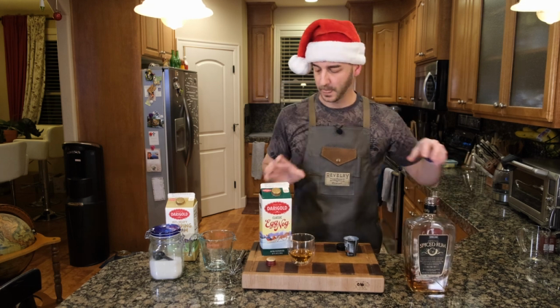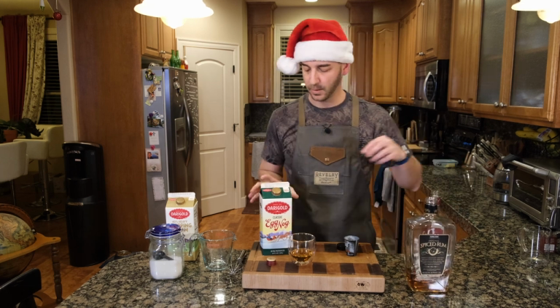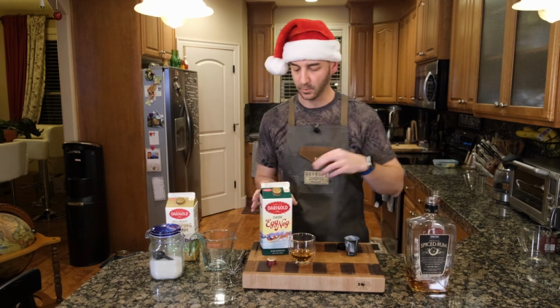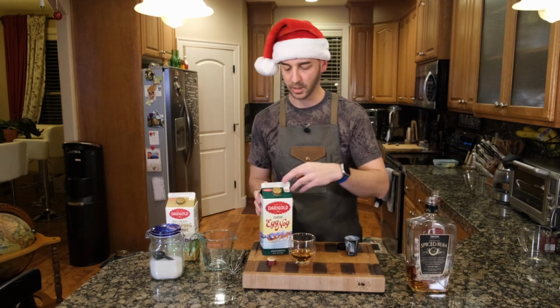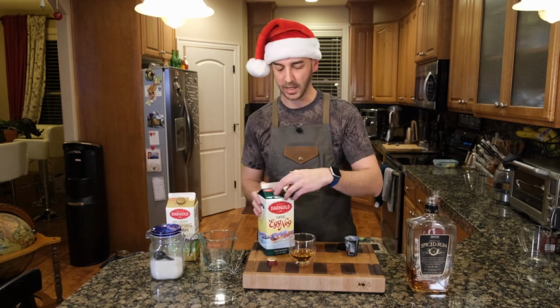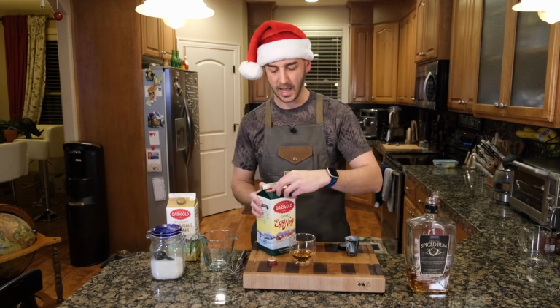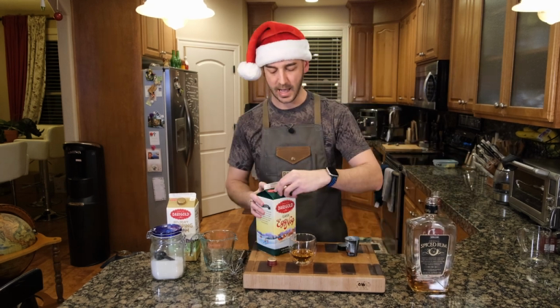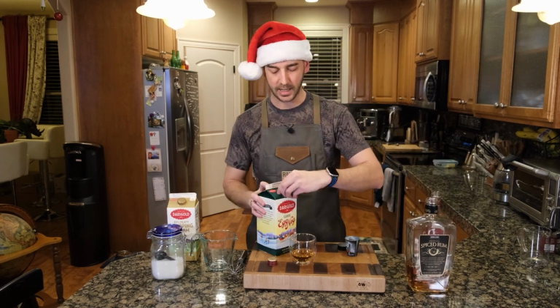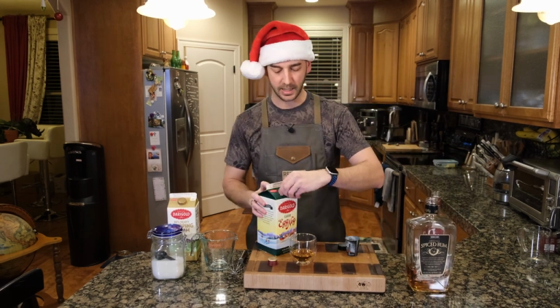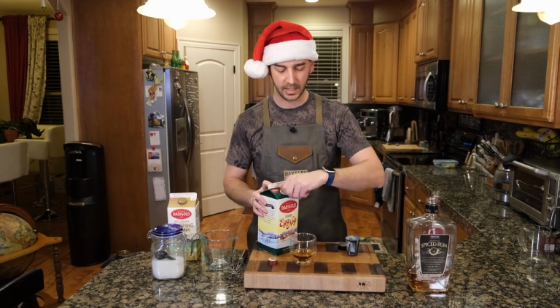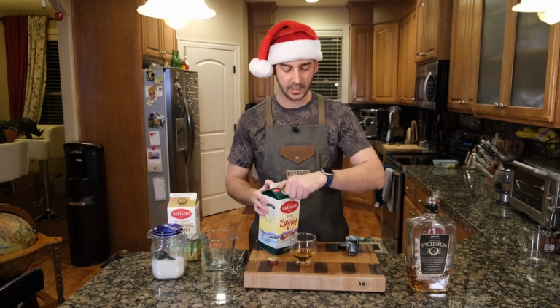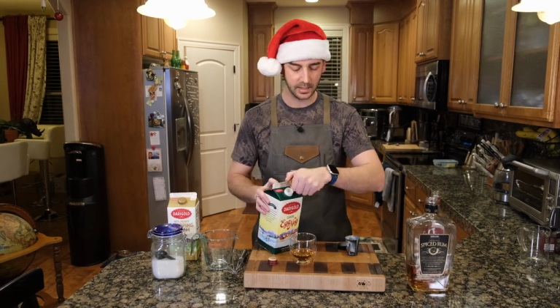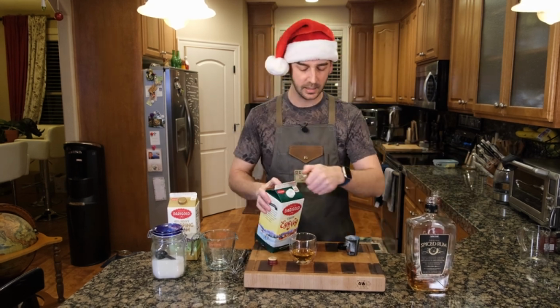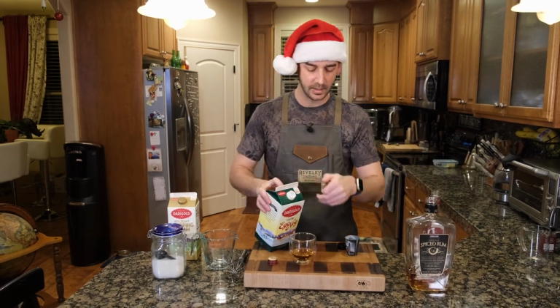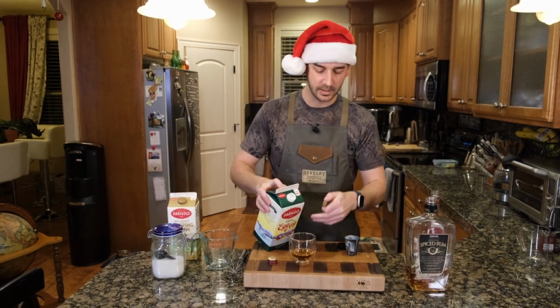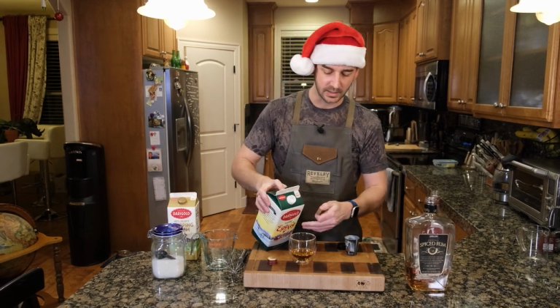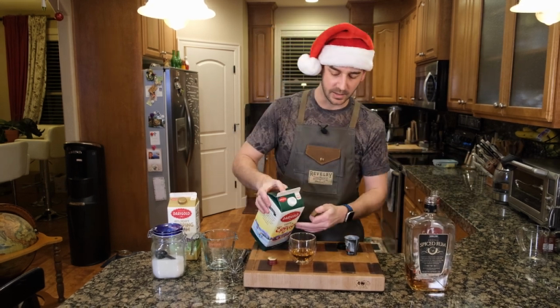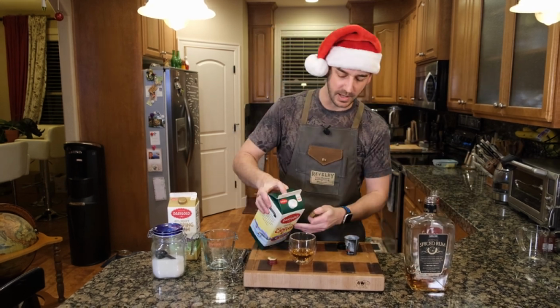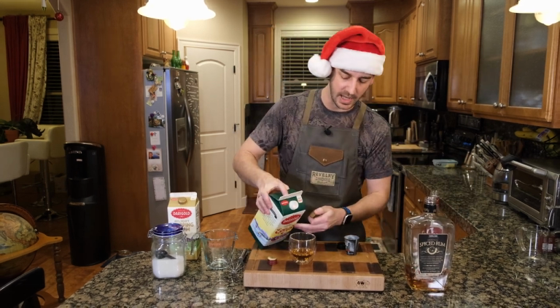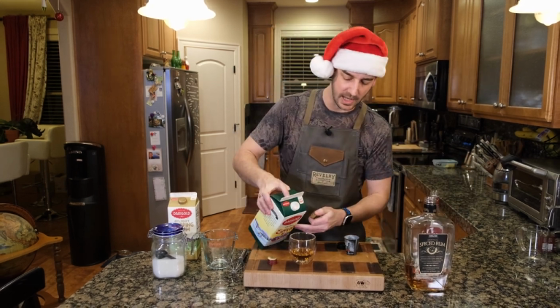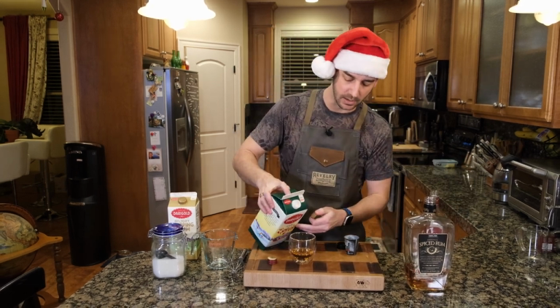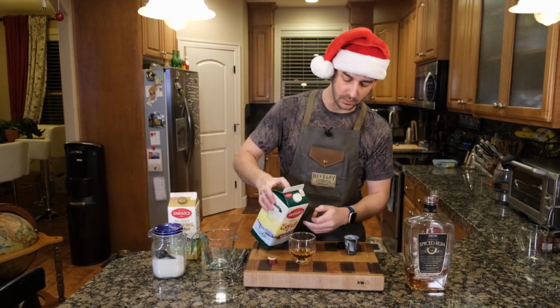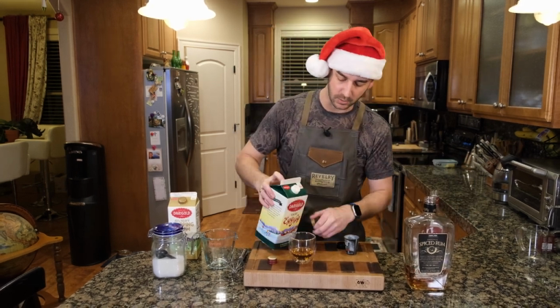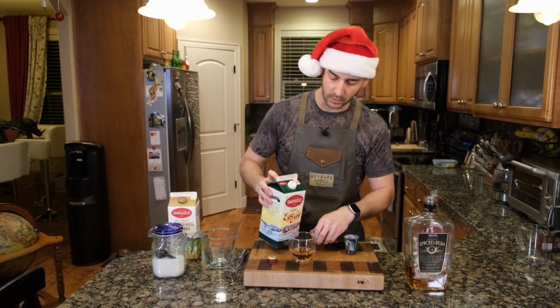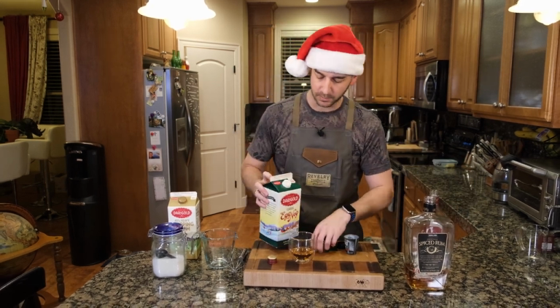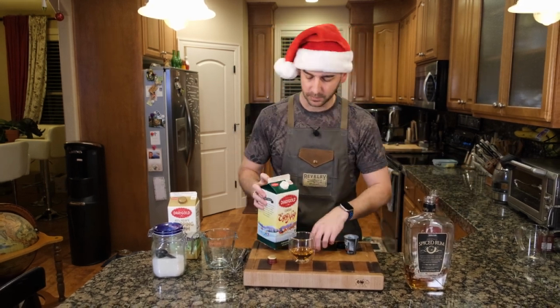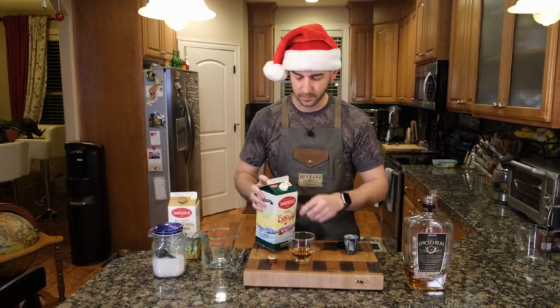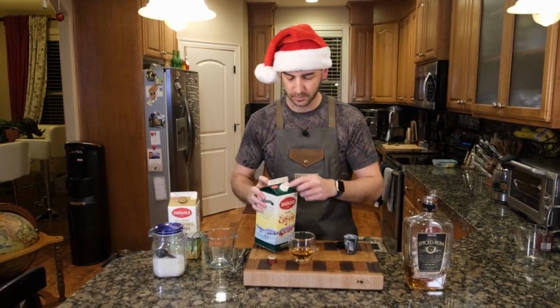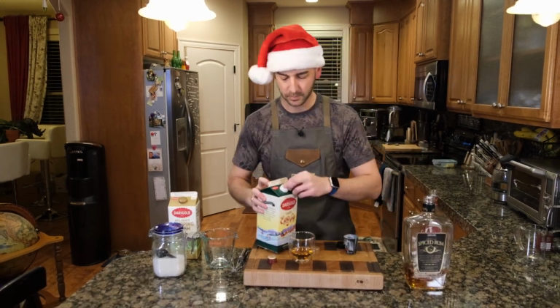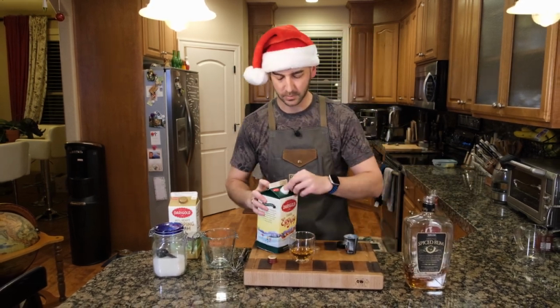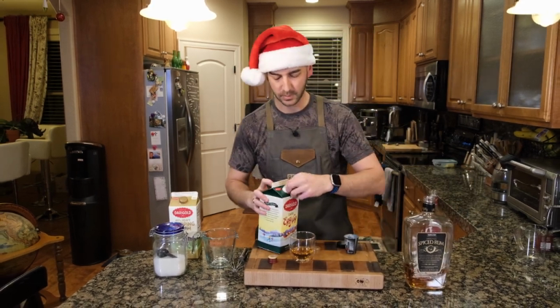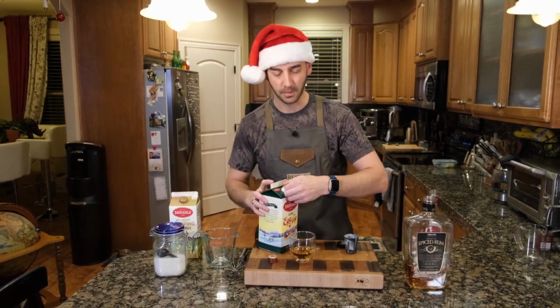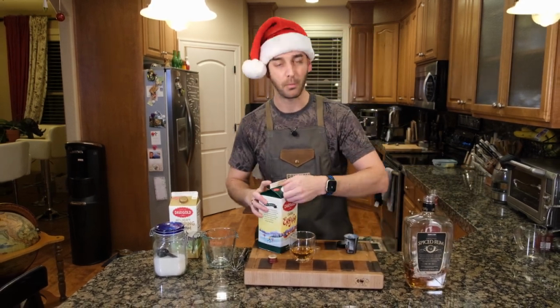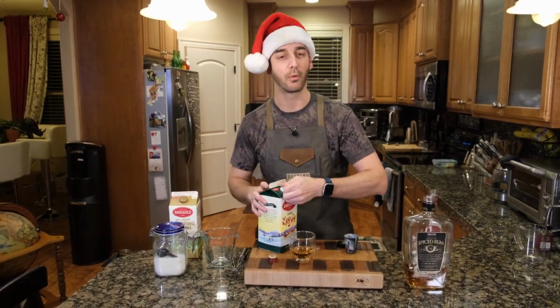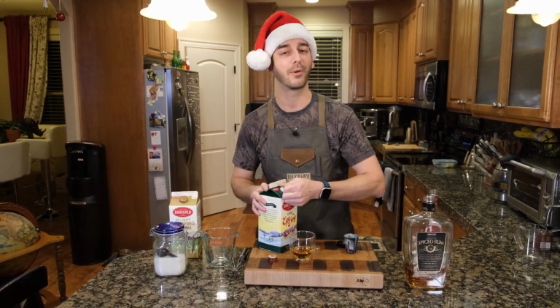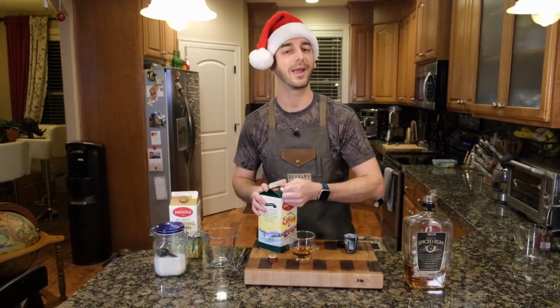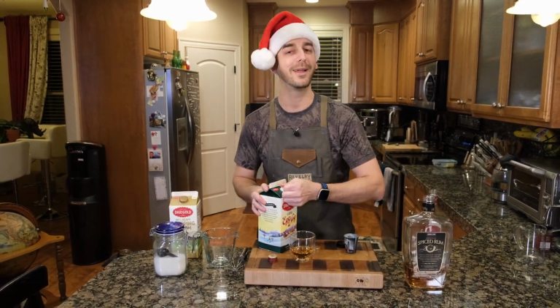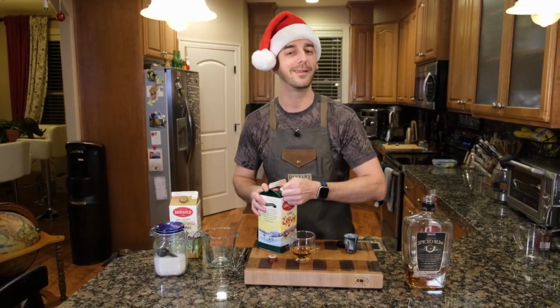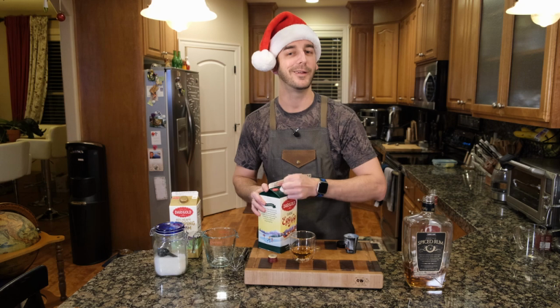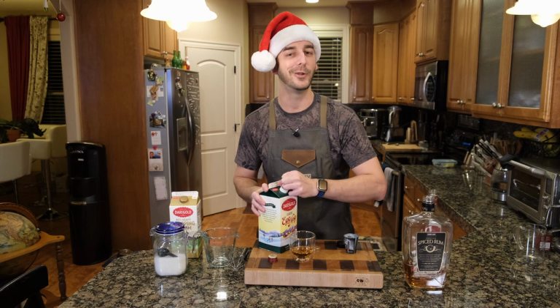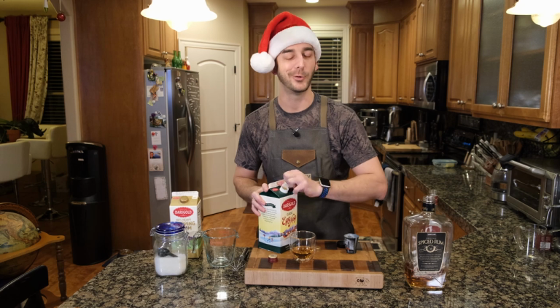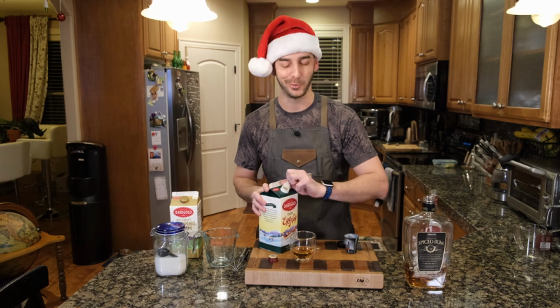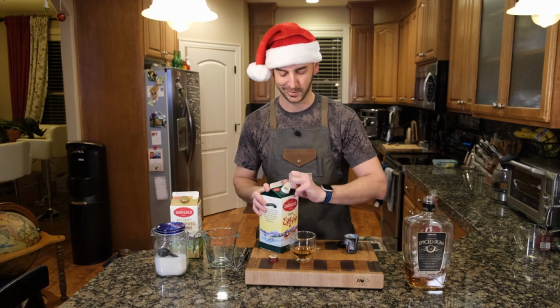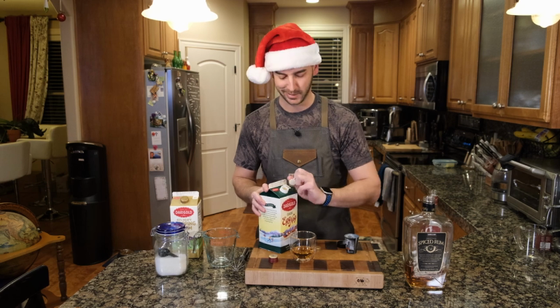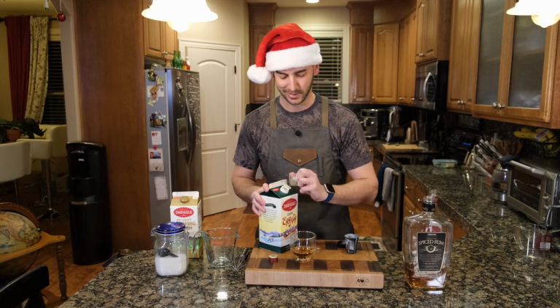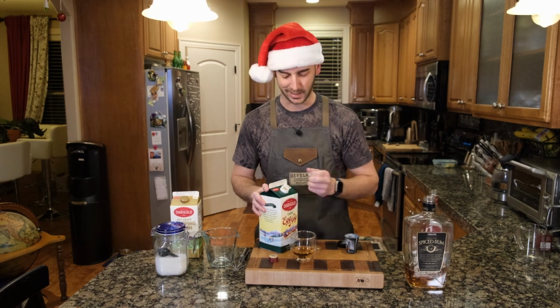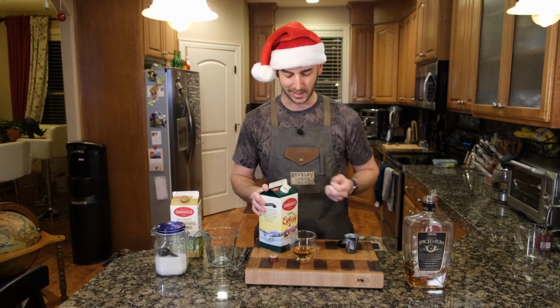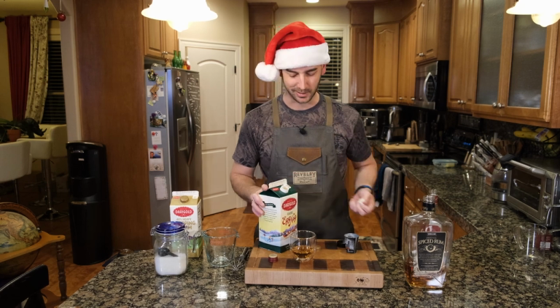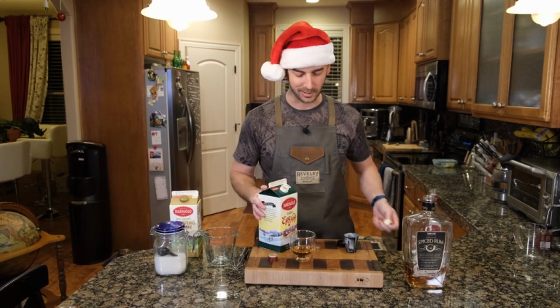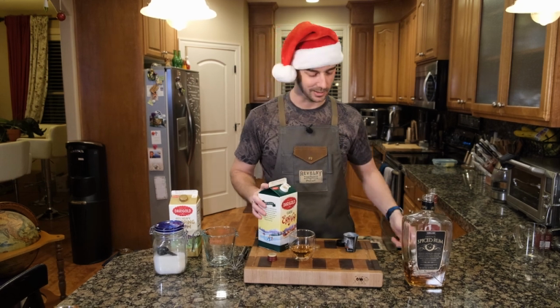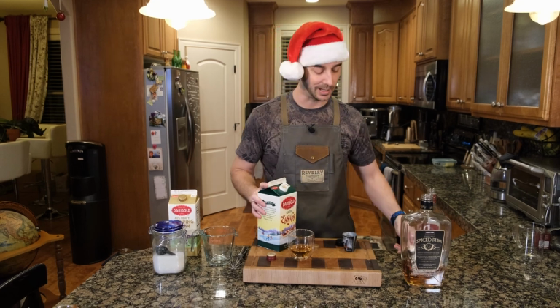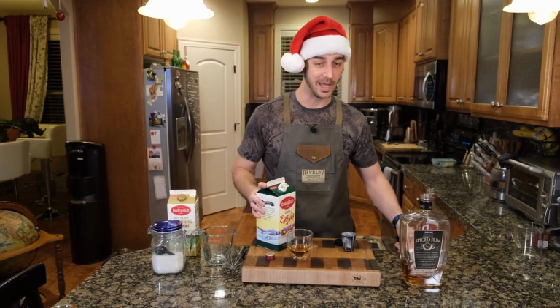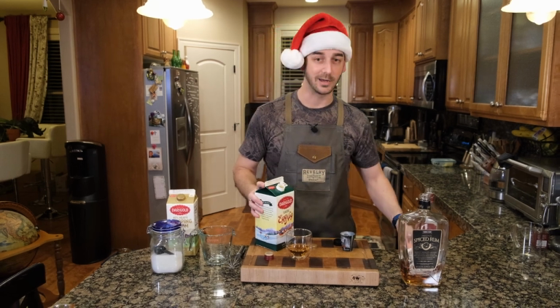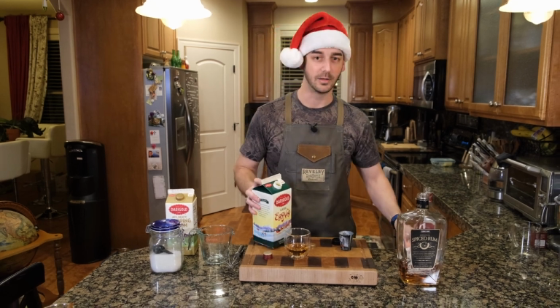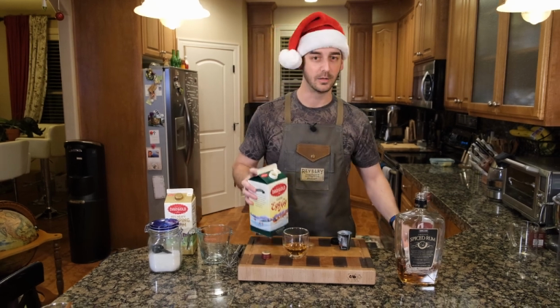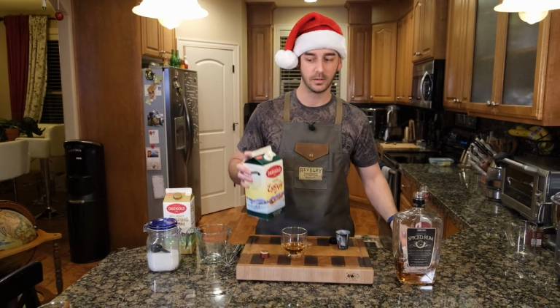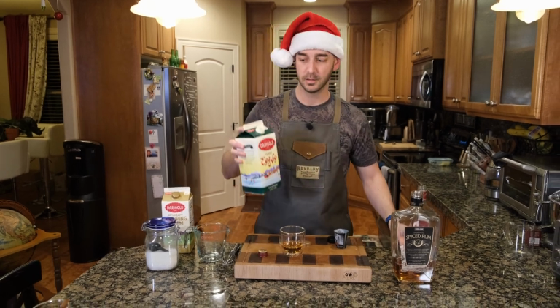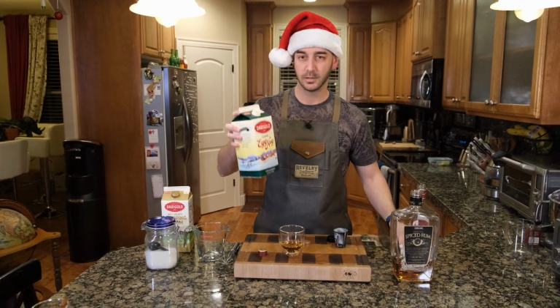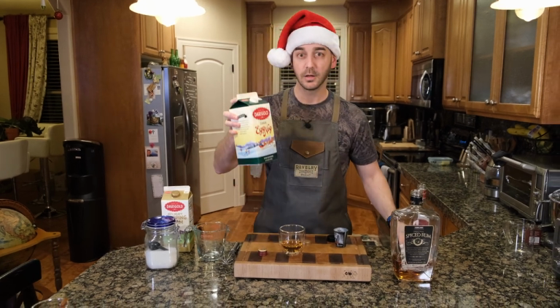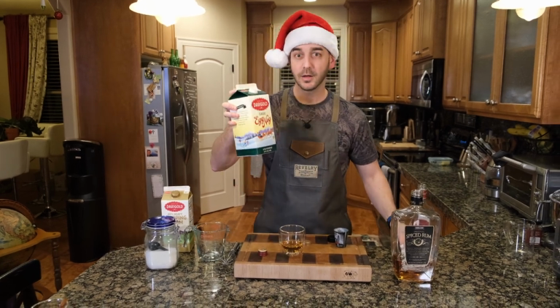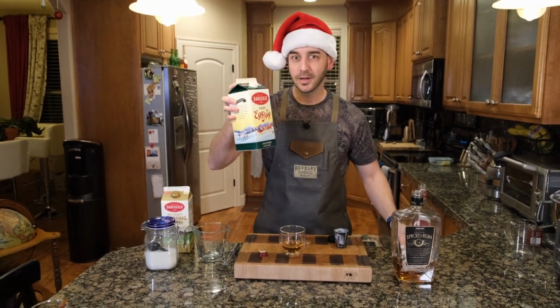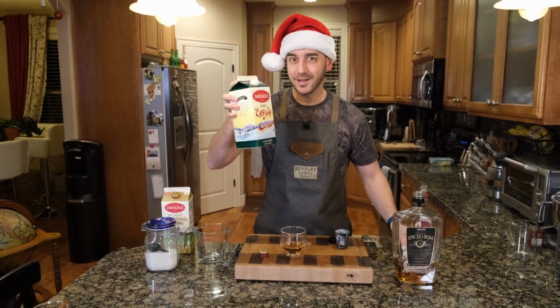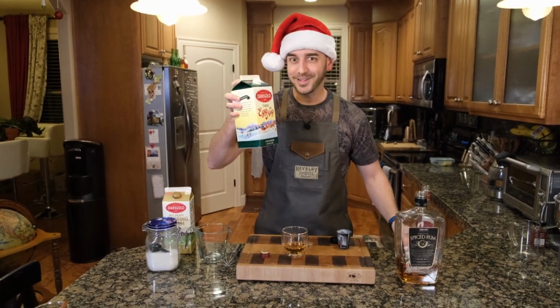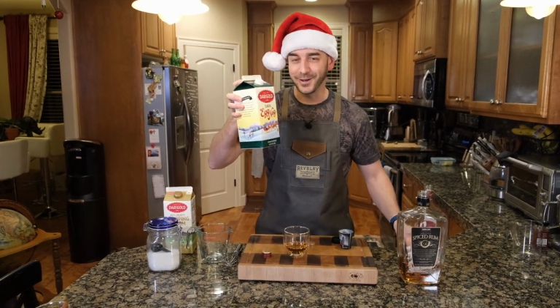We're going to add in some eggnog. Brand new eggnog — again, Costco.